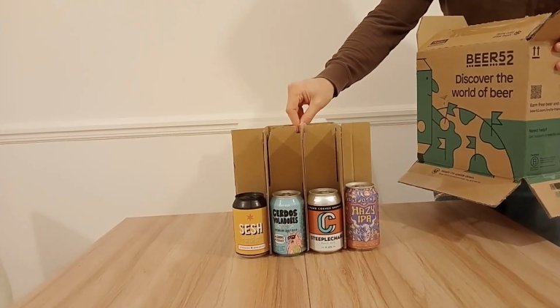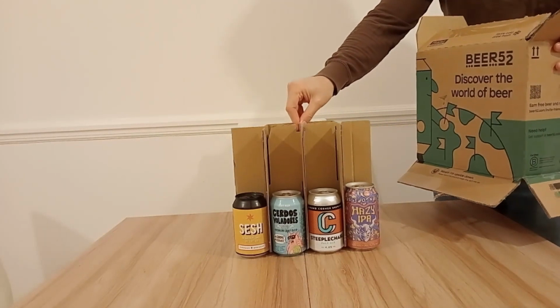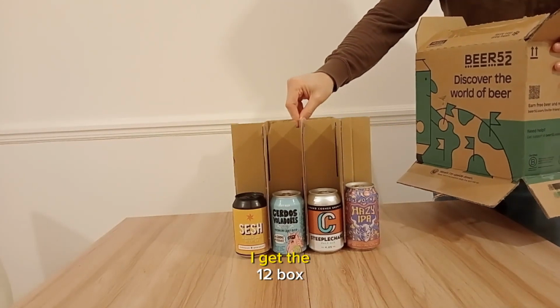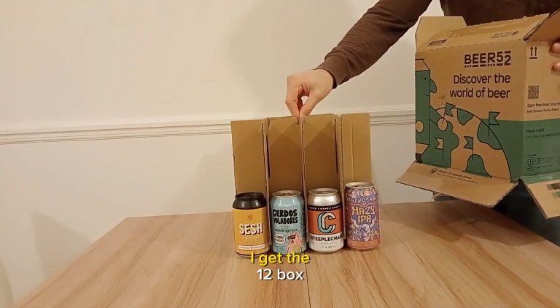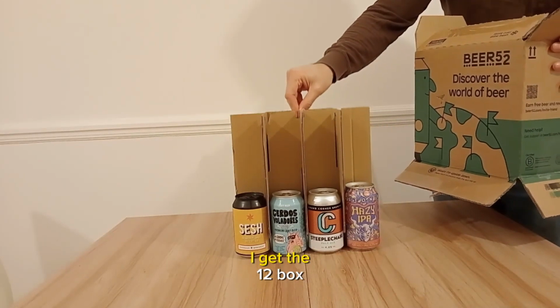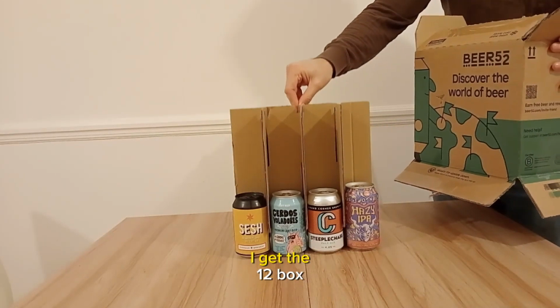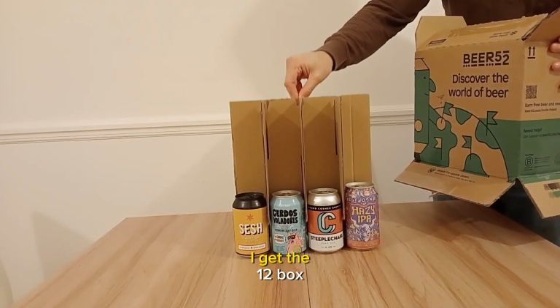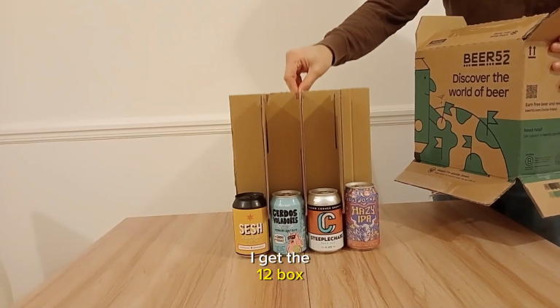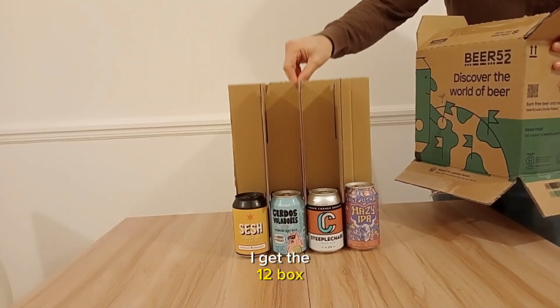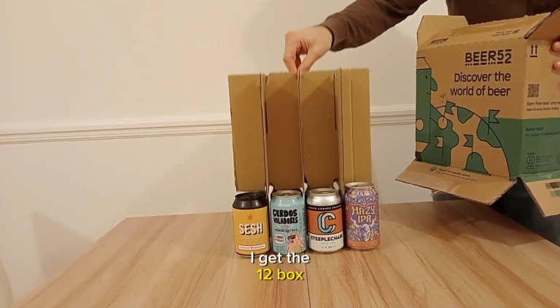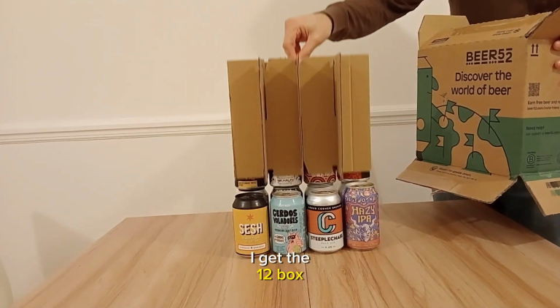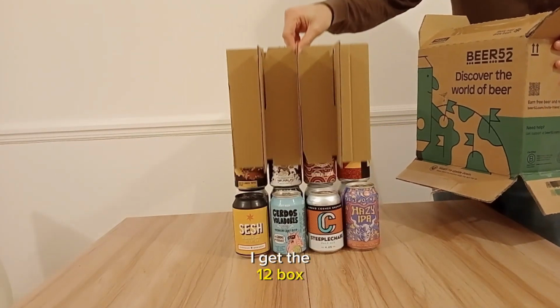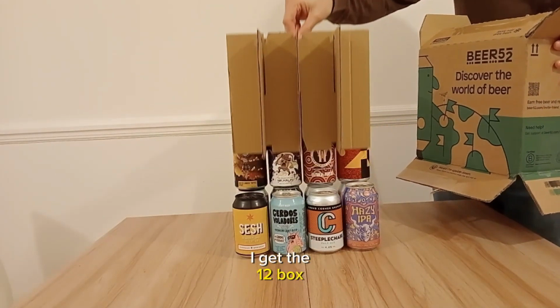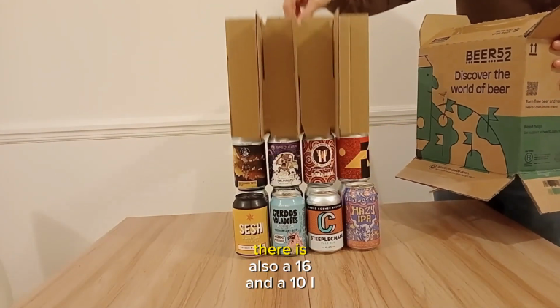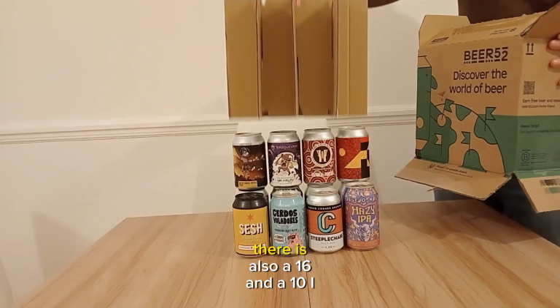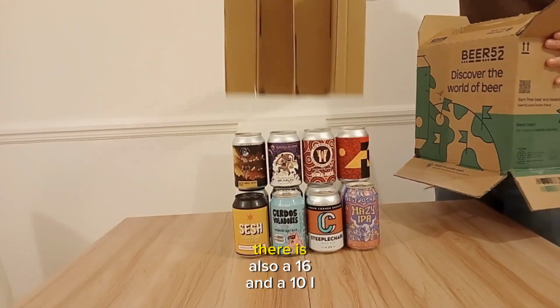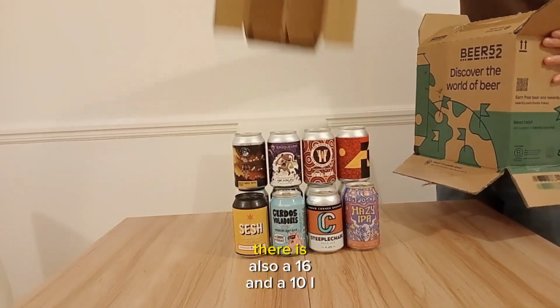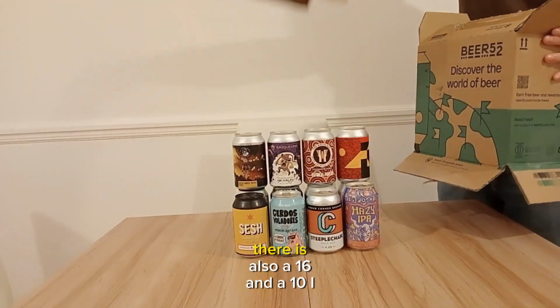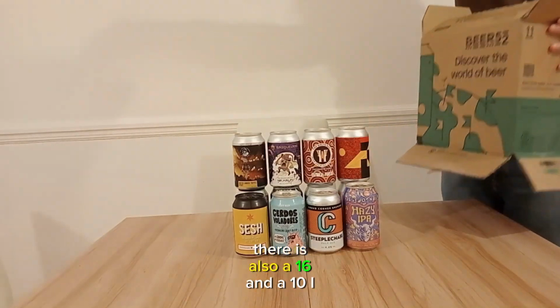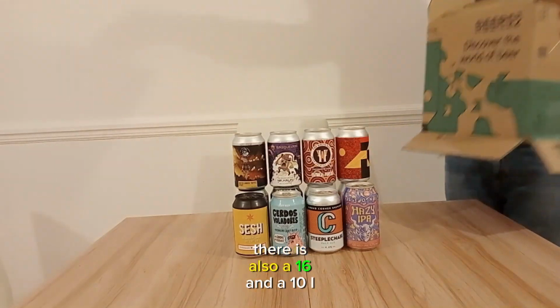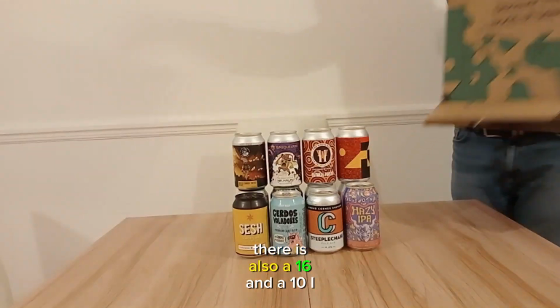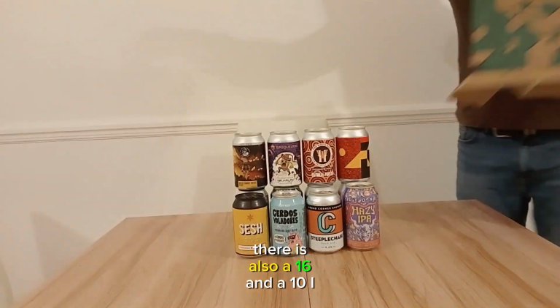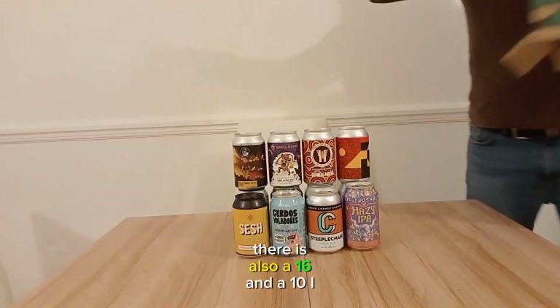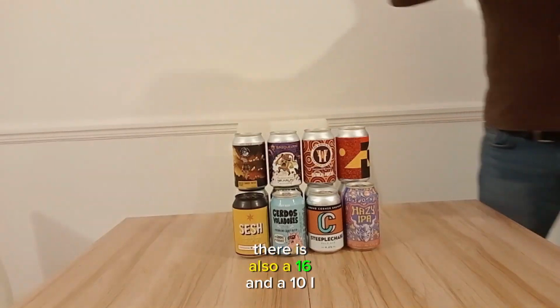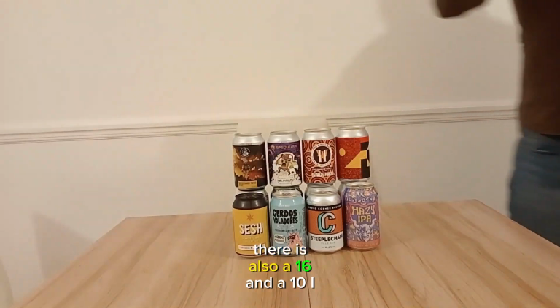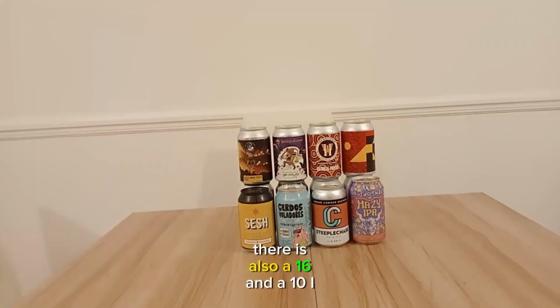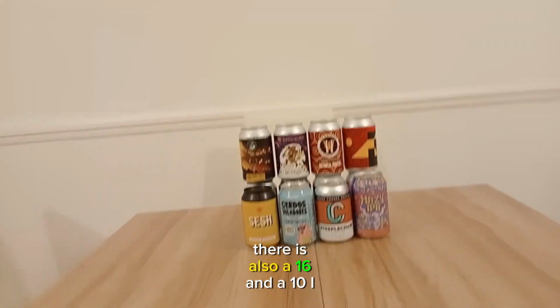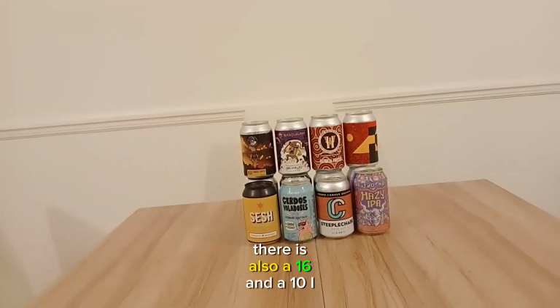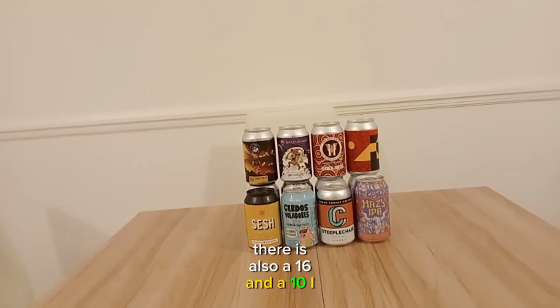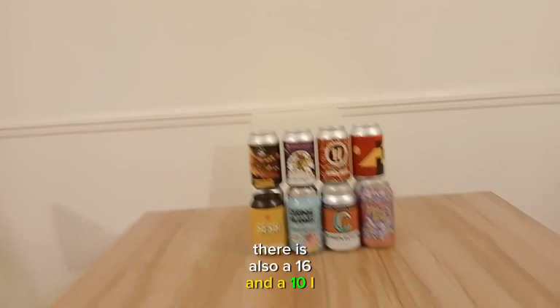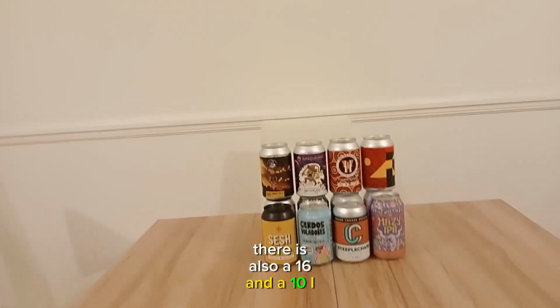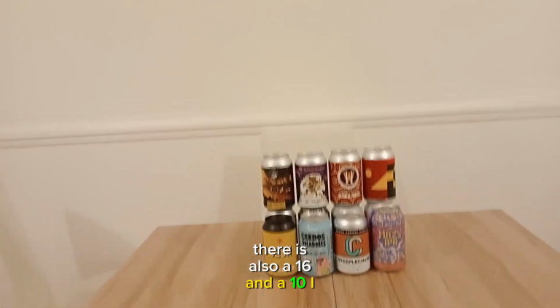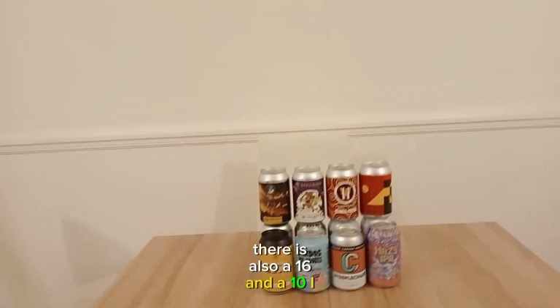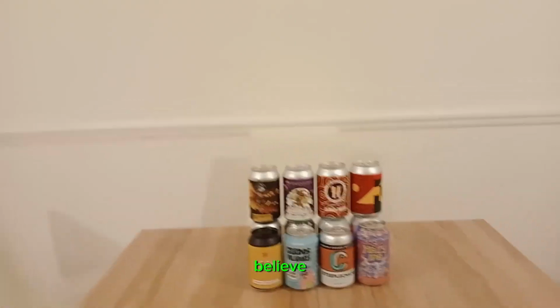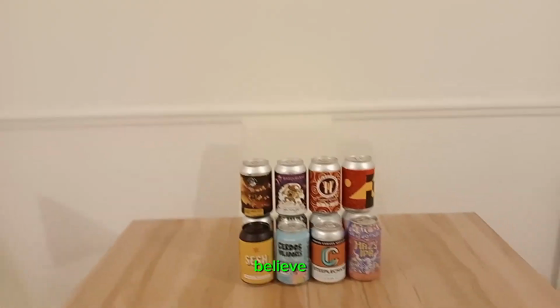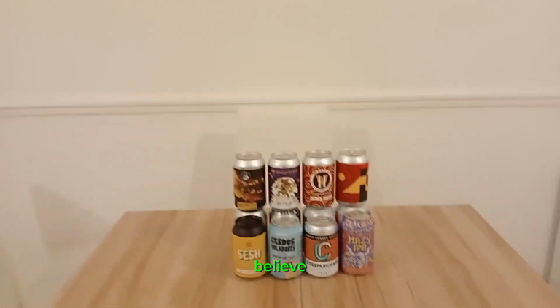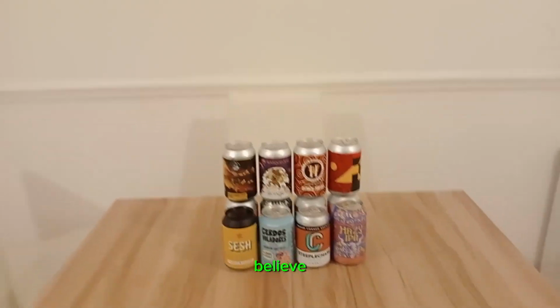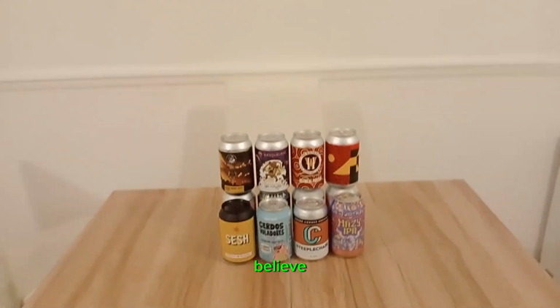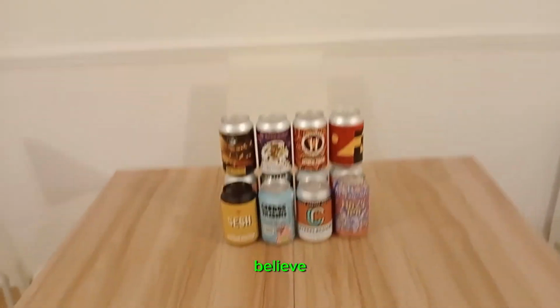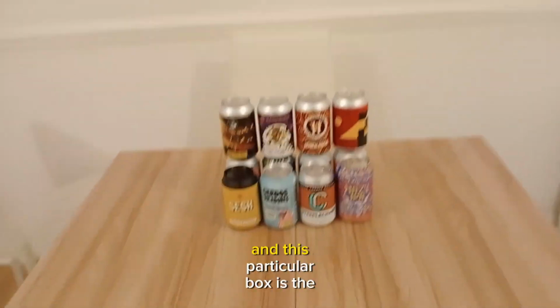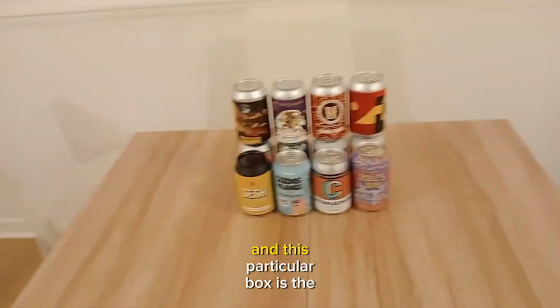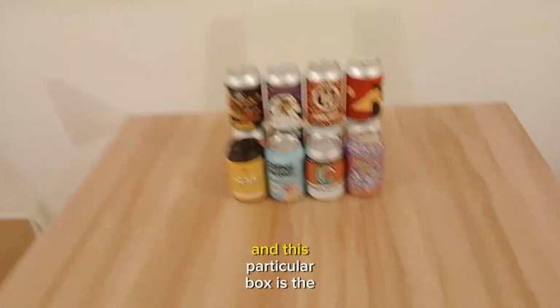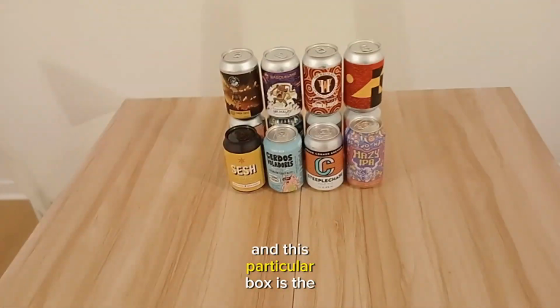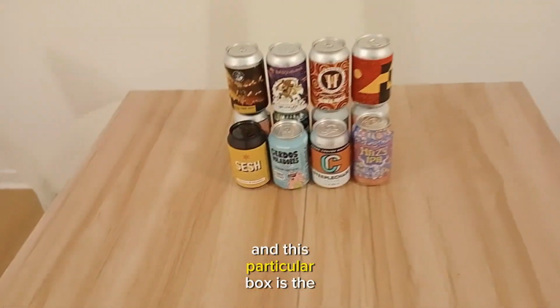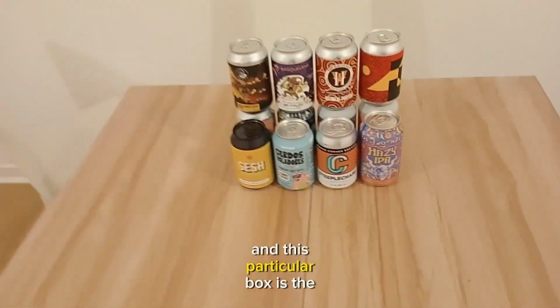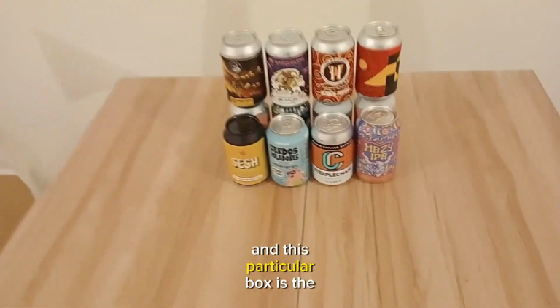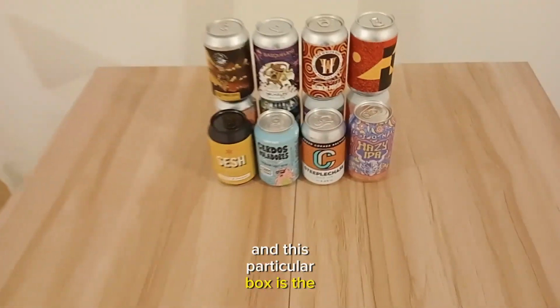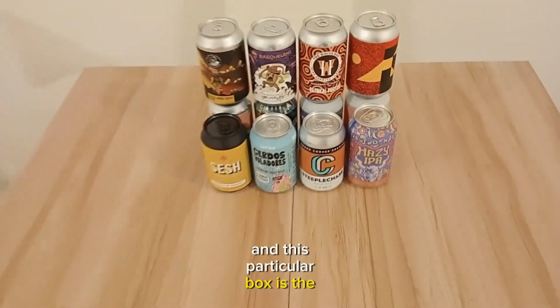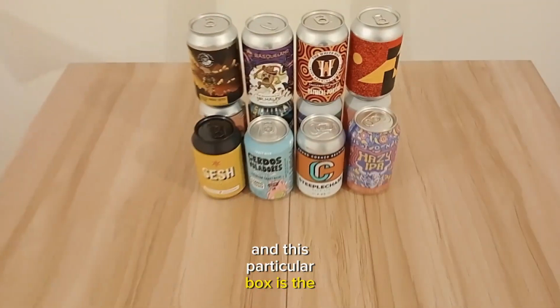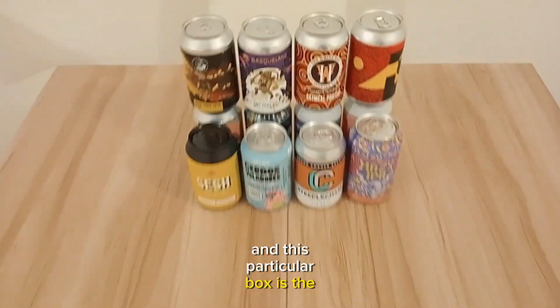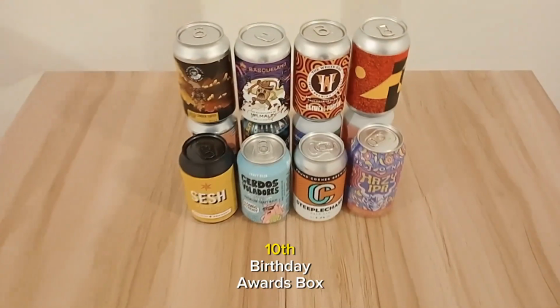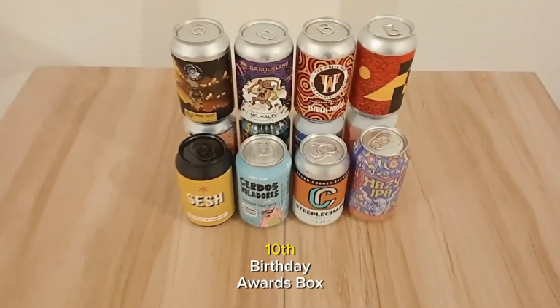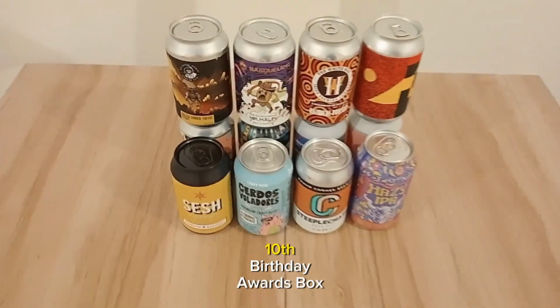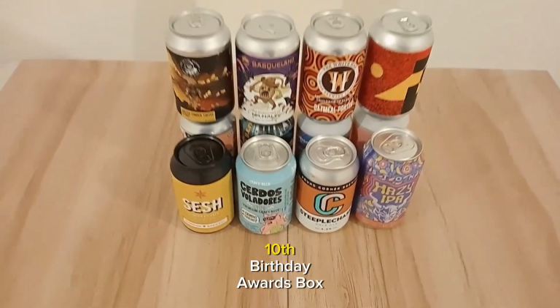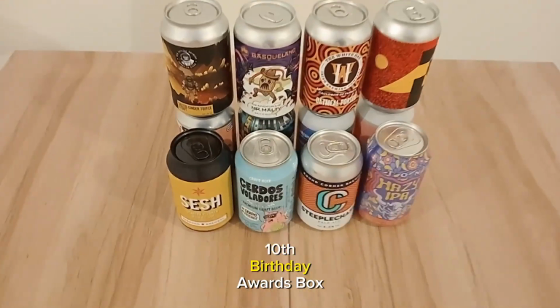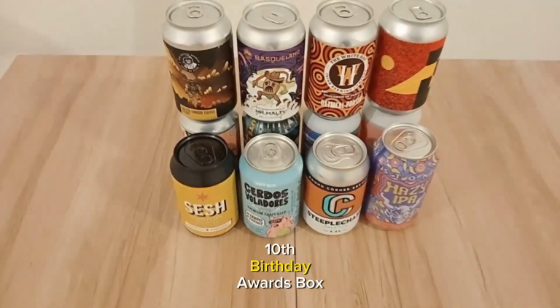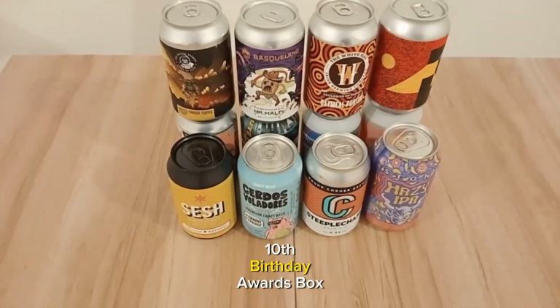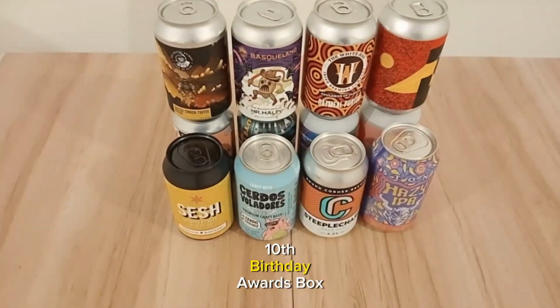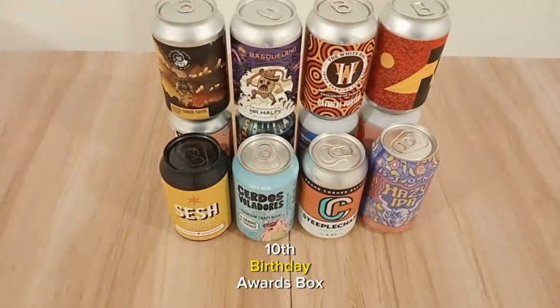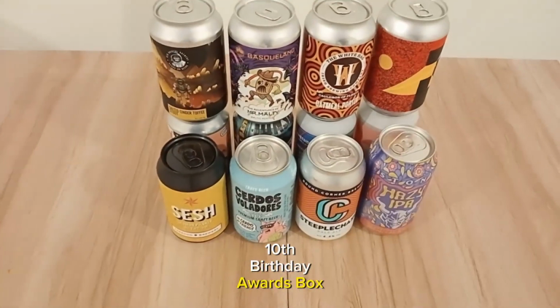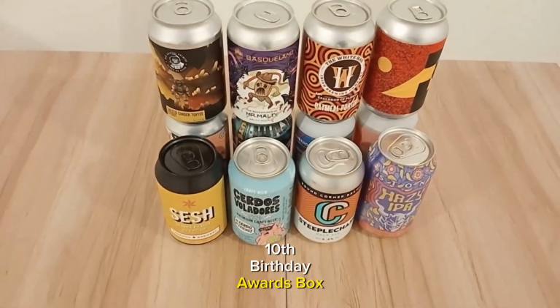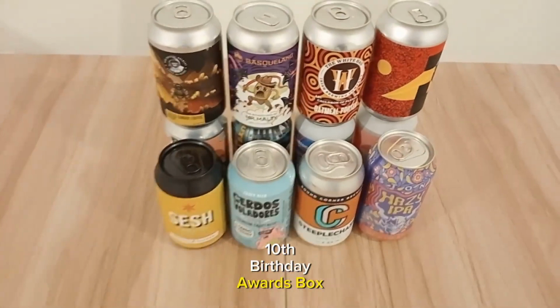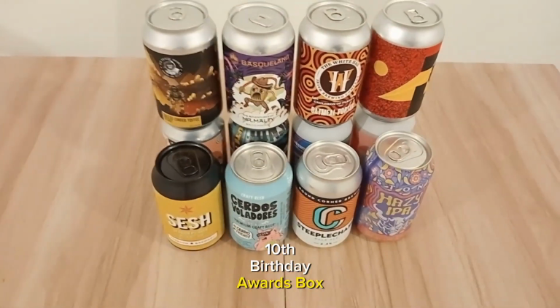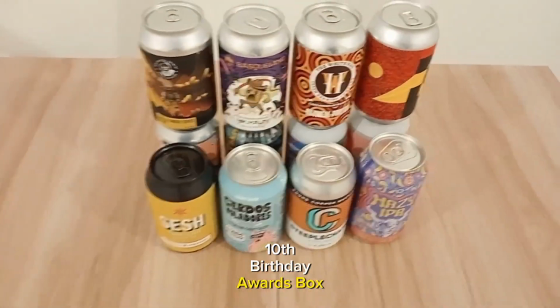I get the 12 box — there is also a 16 and a 10 I believe. This particular box is the 10th birthday awards box.